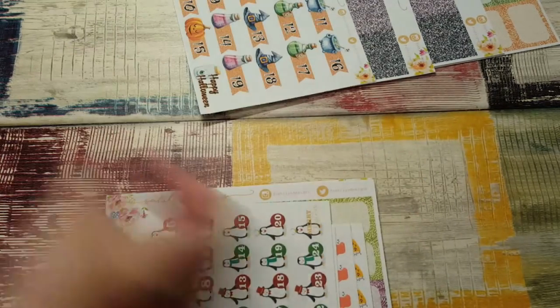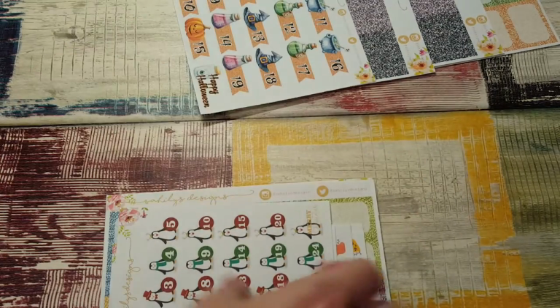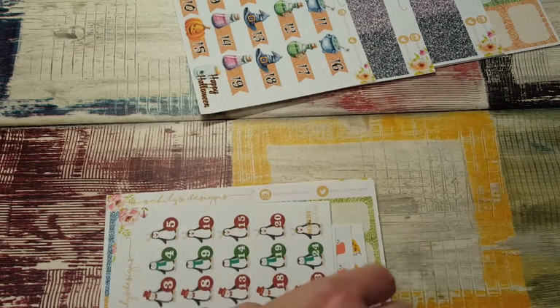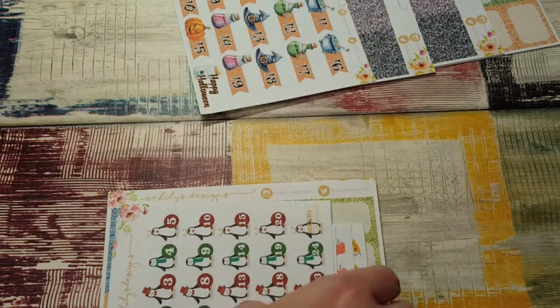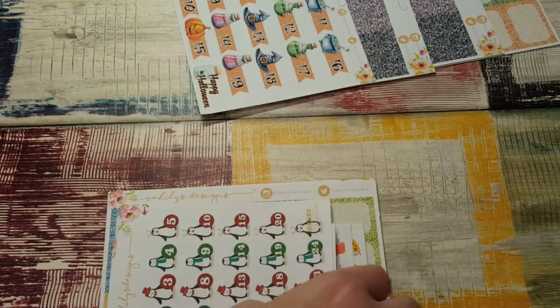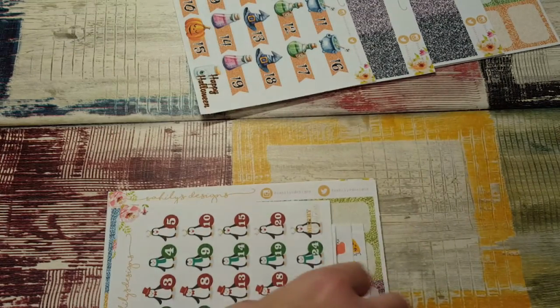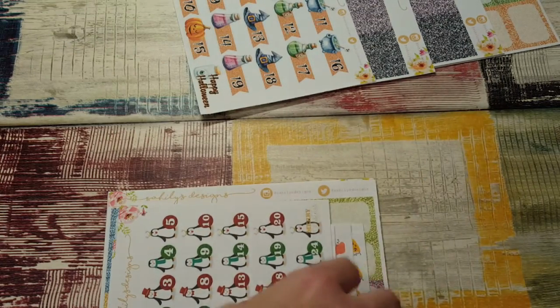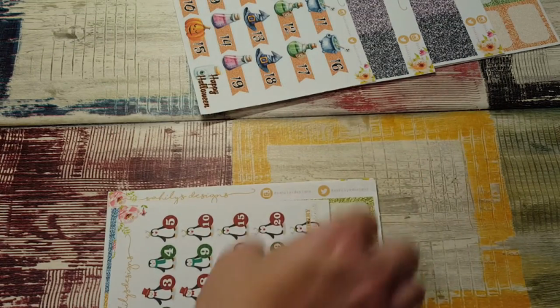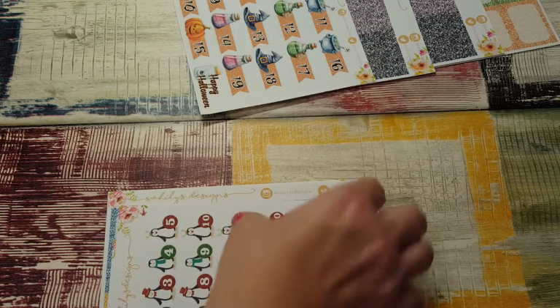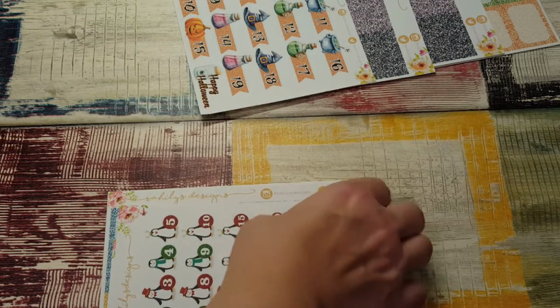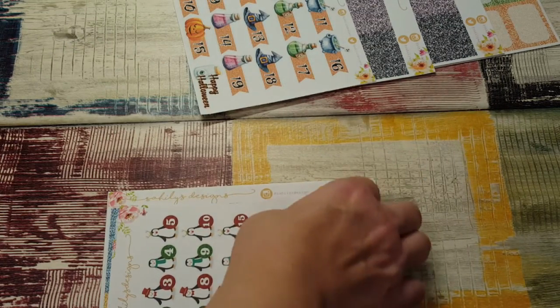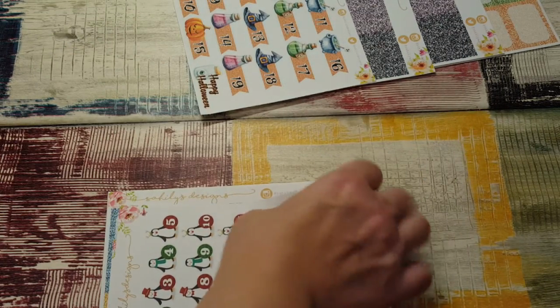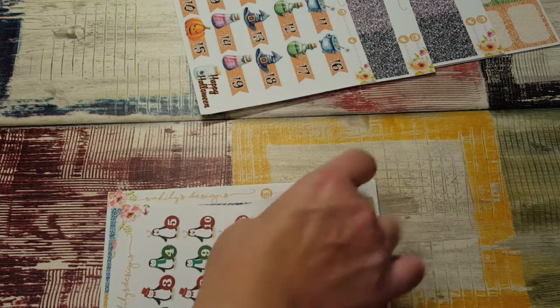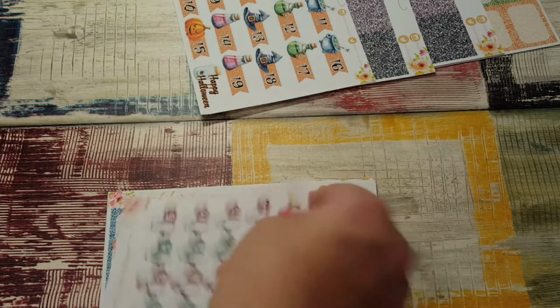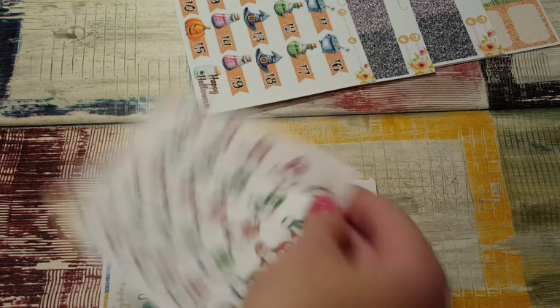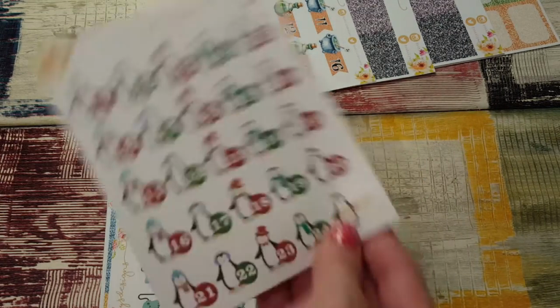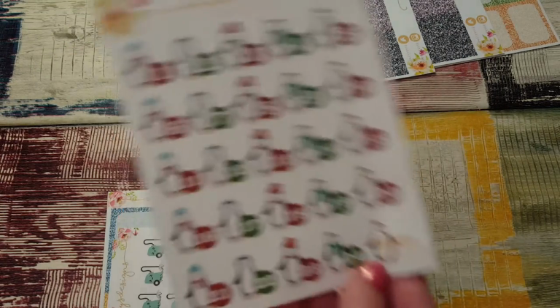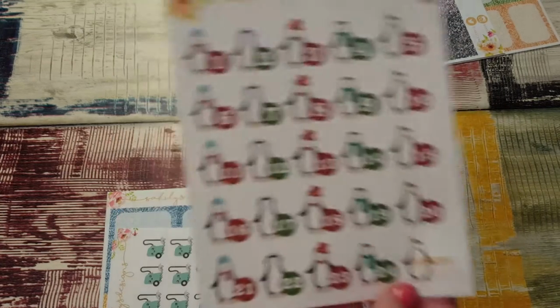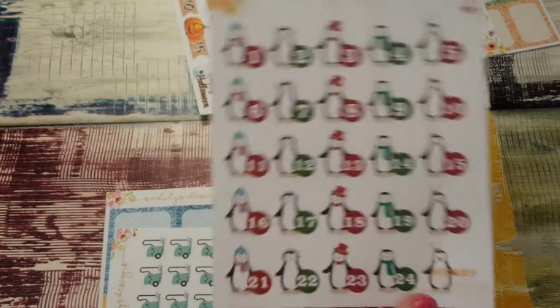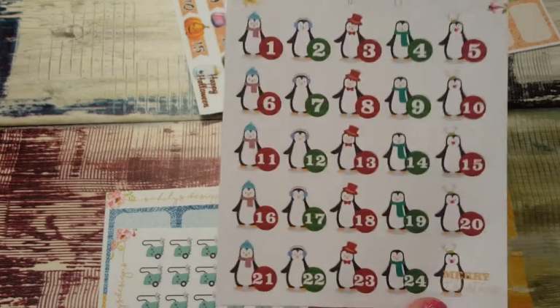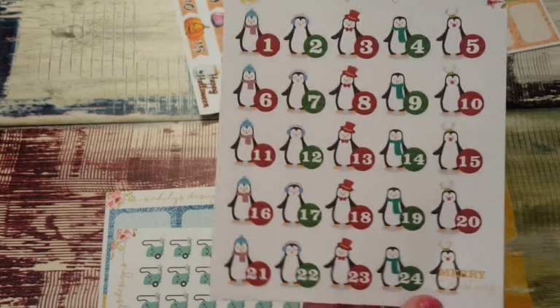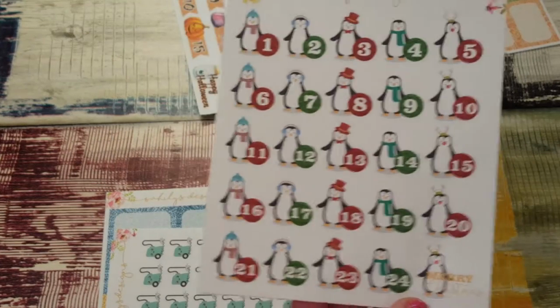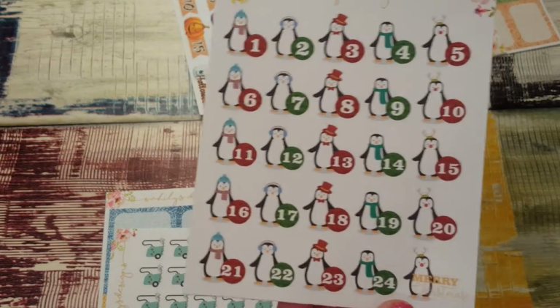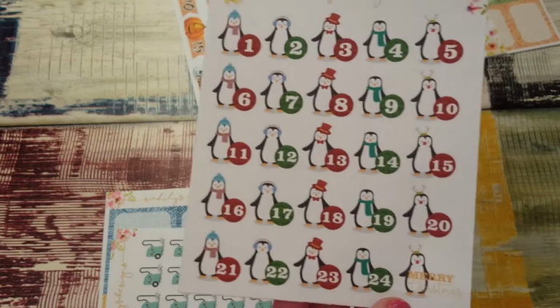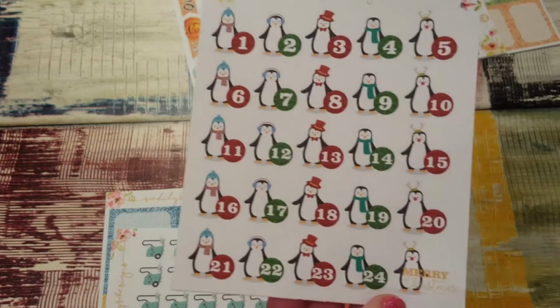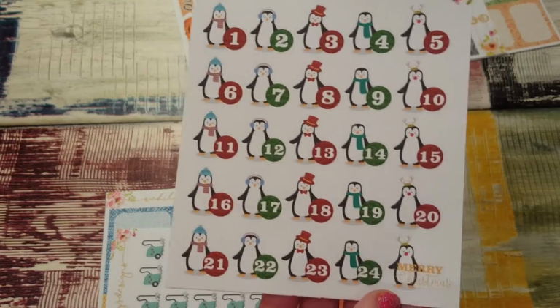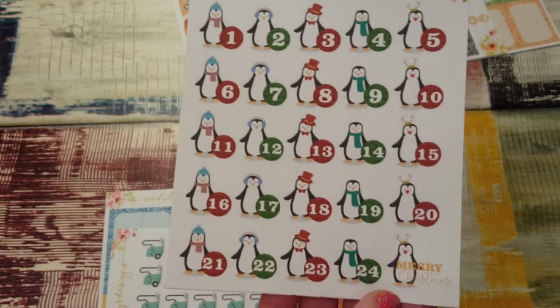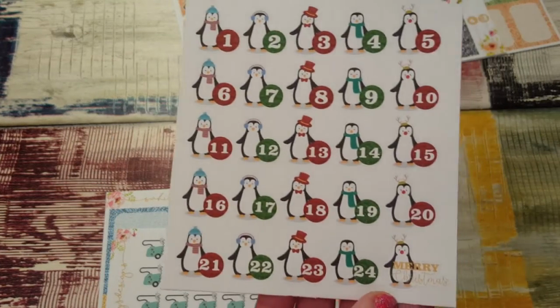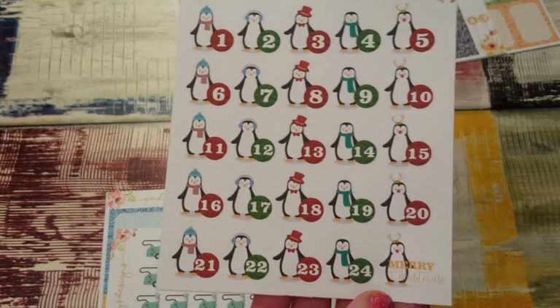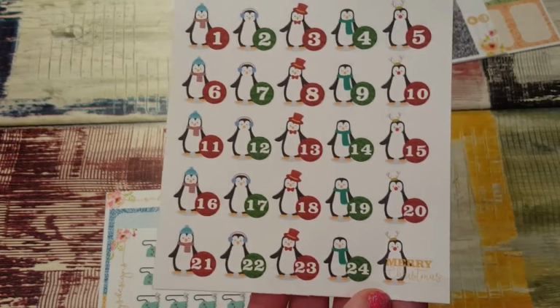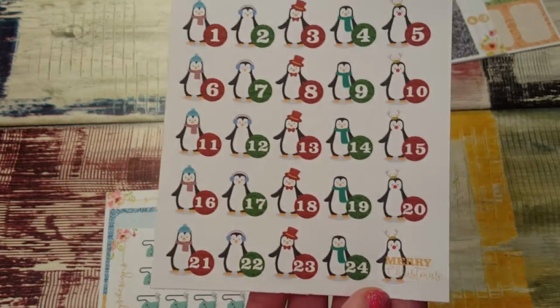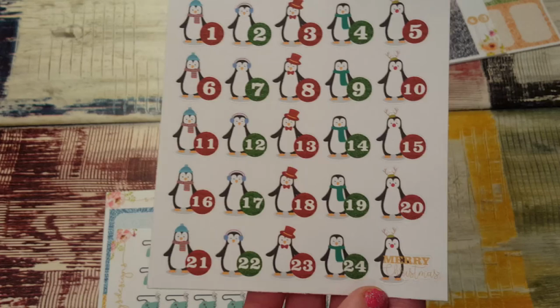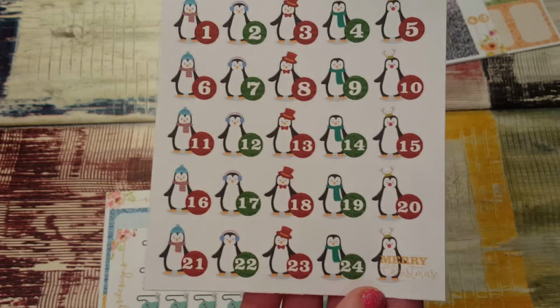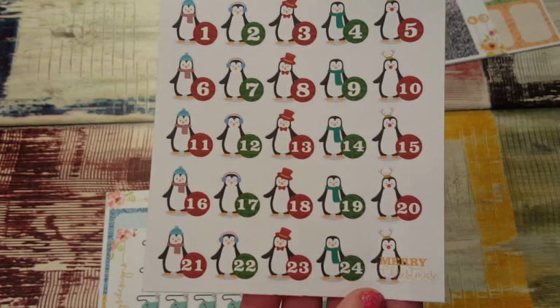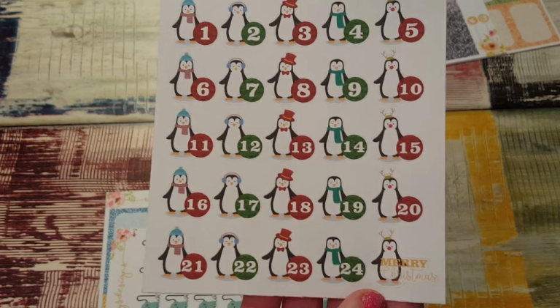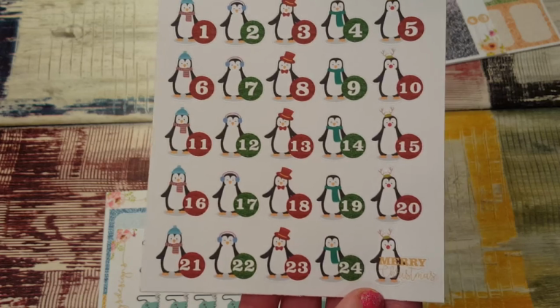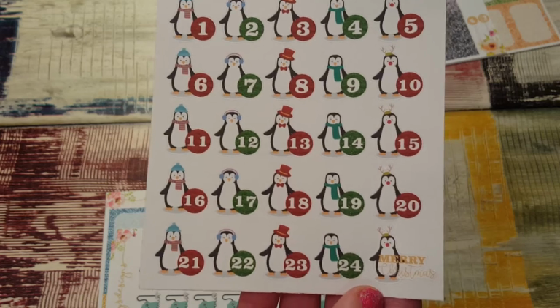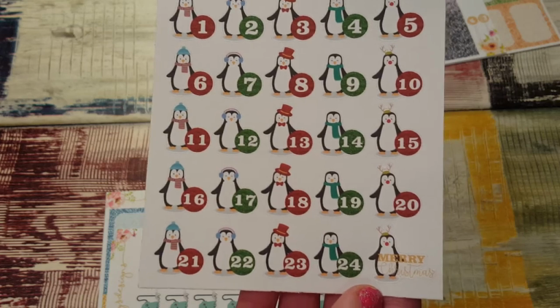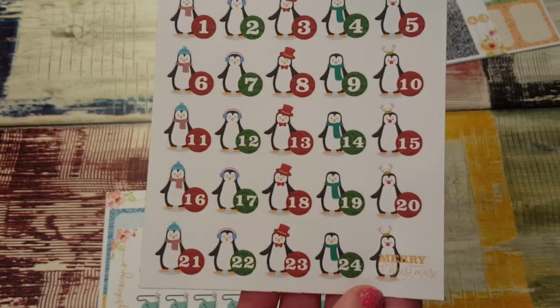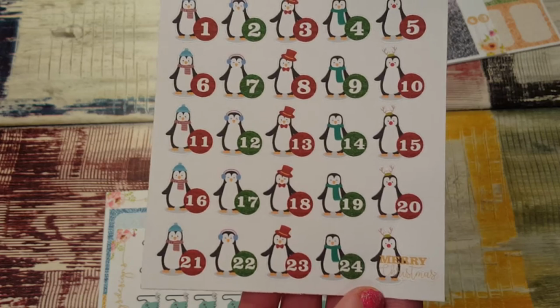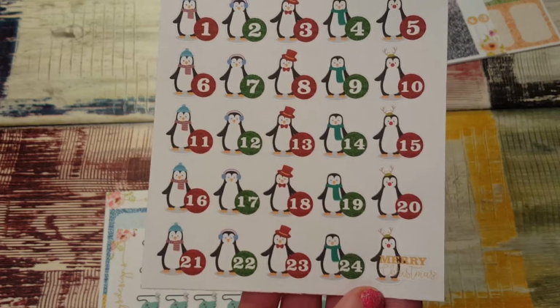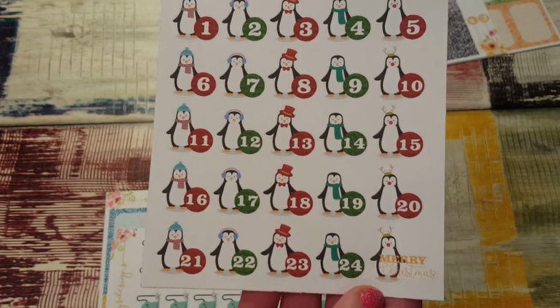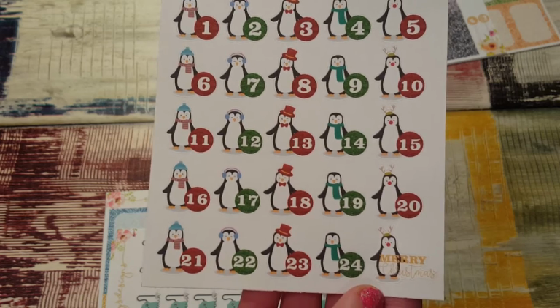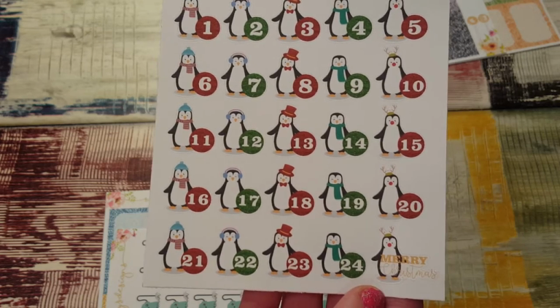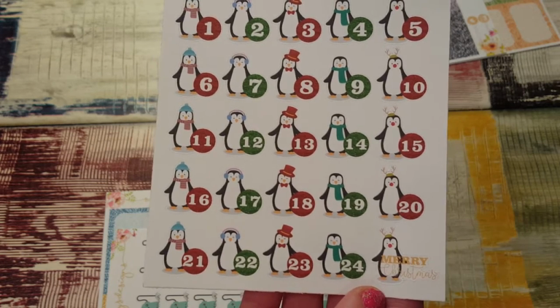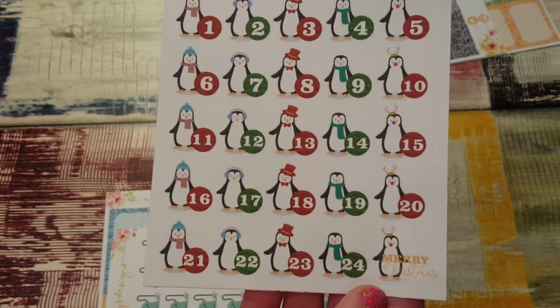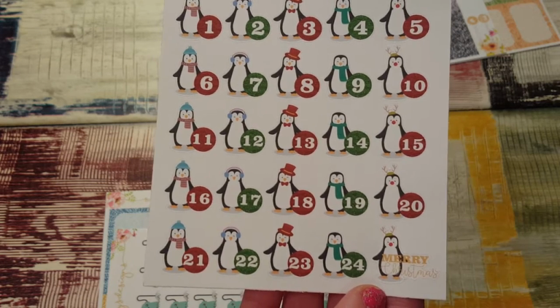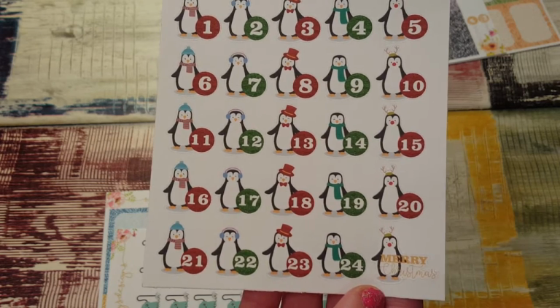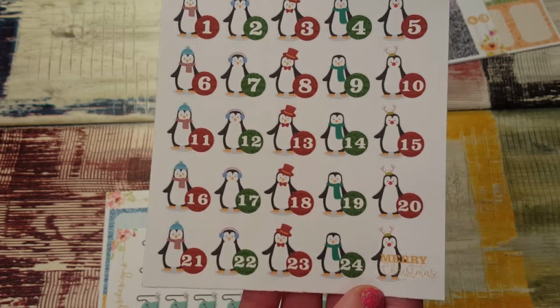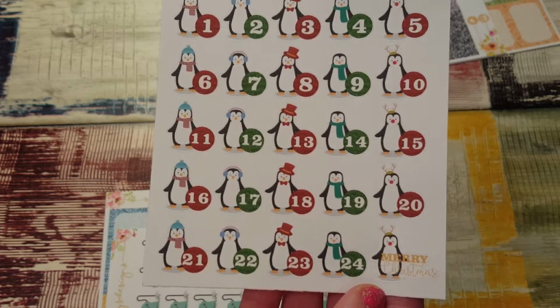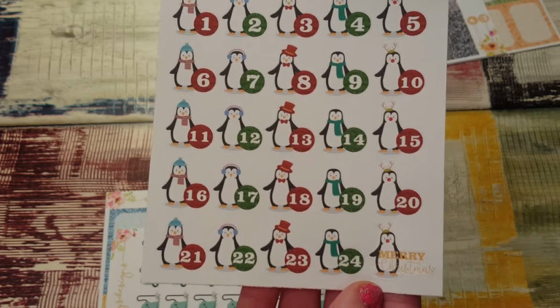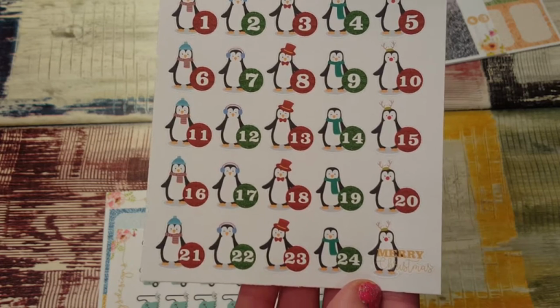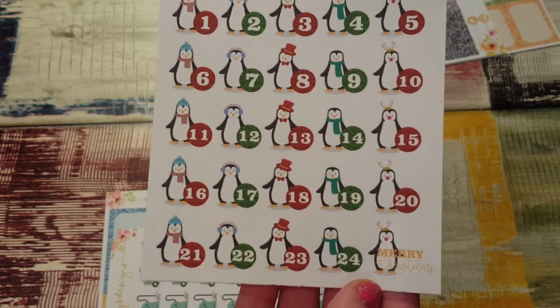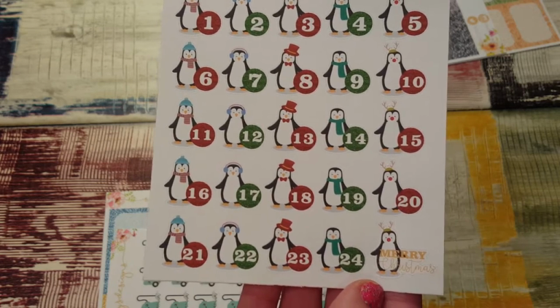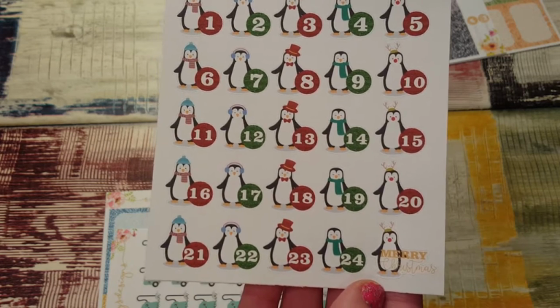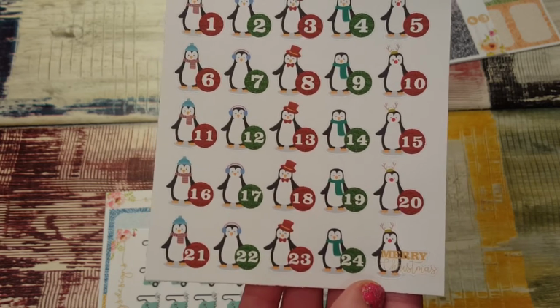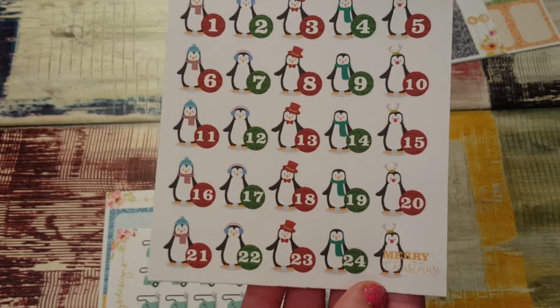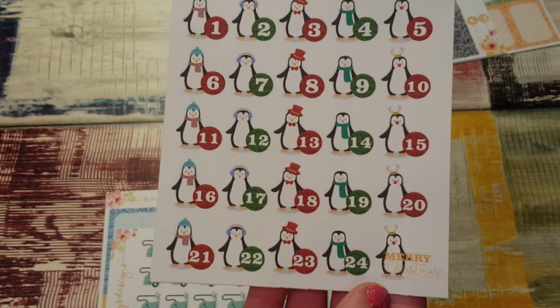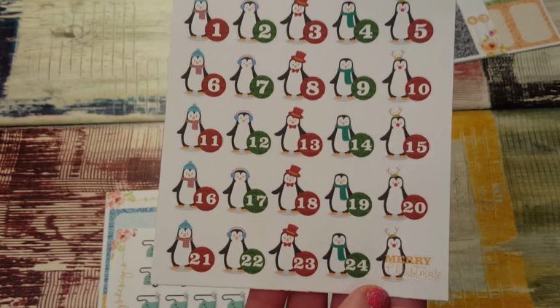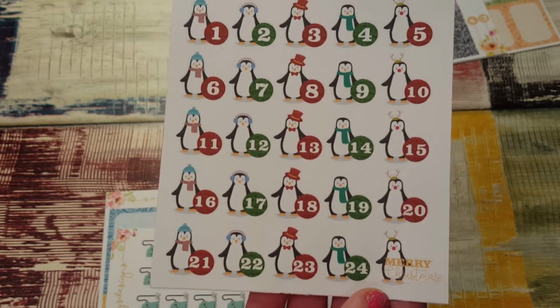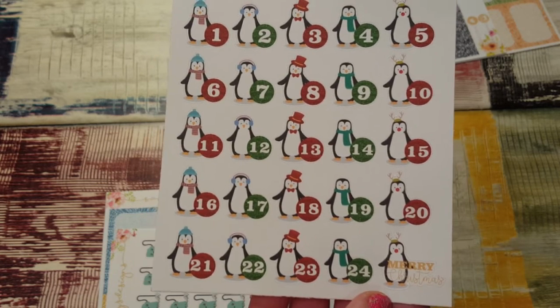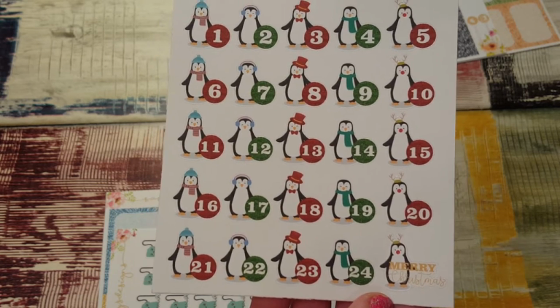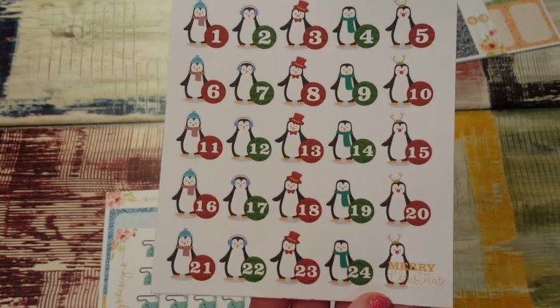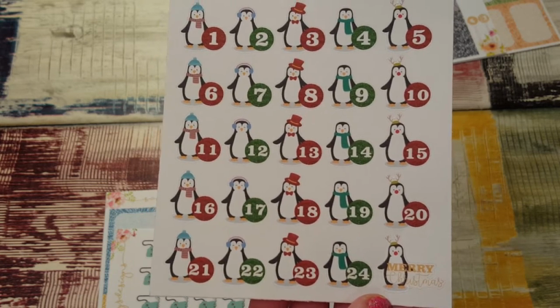I ordered the Christmas countdowns and they're little penguins. They're so nice and they have different outfits on. I love those.